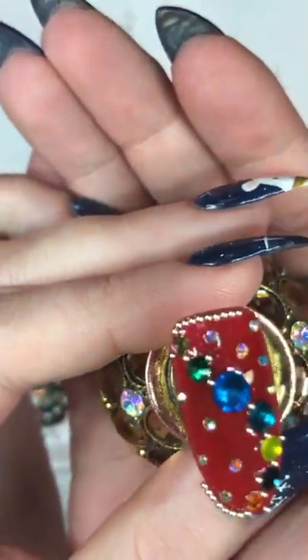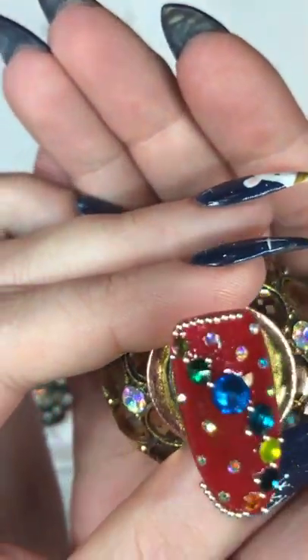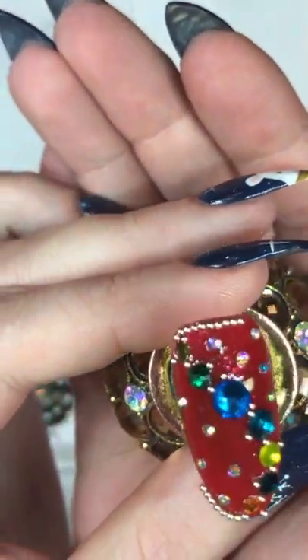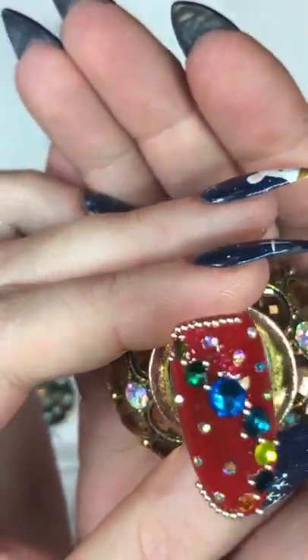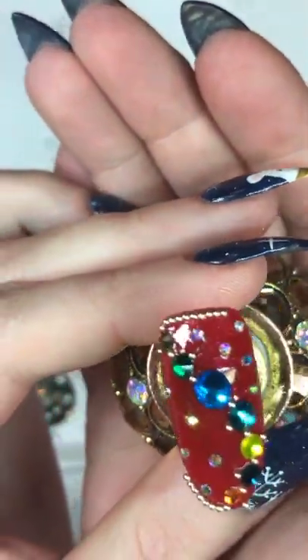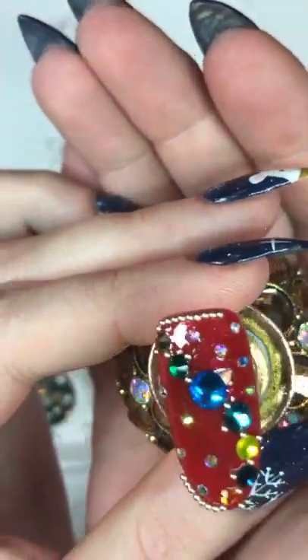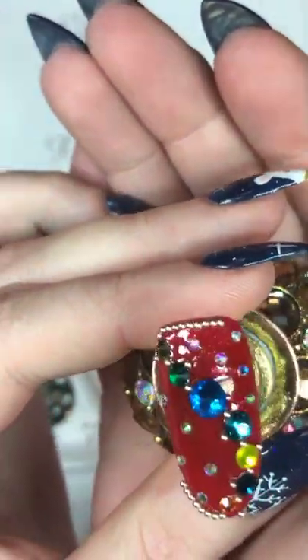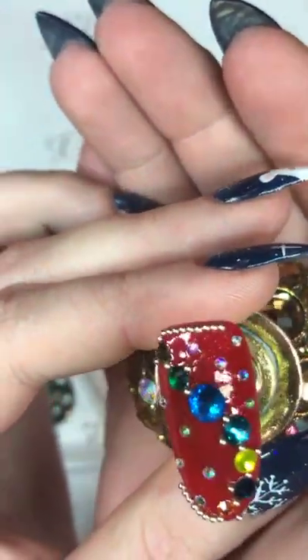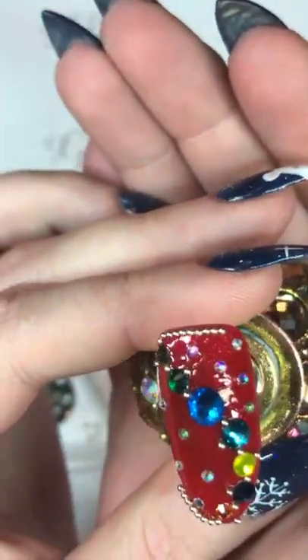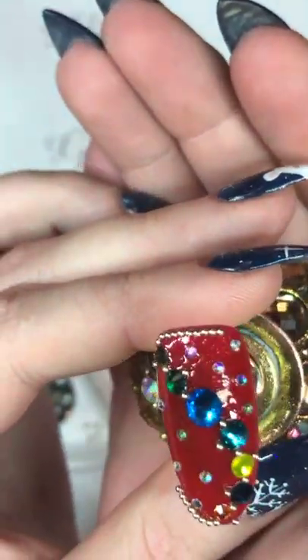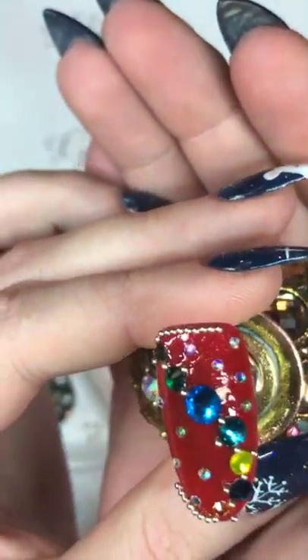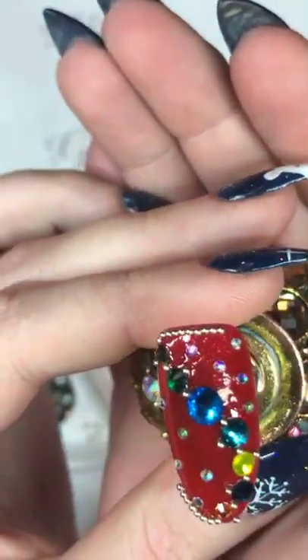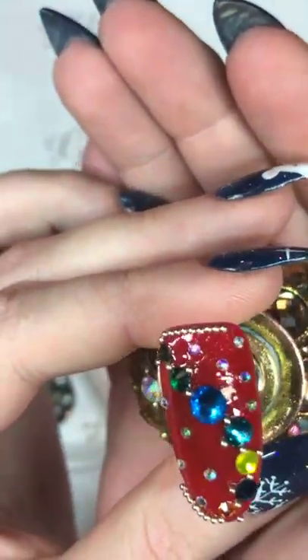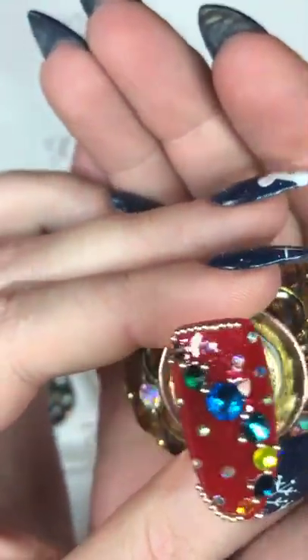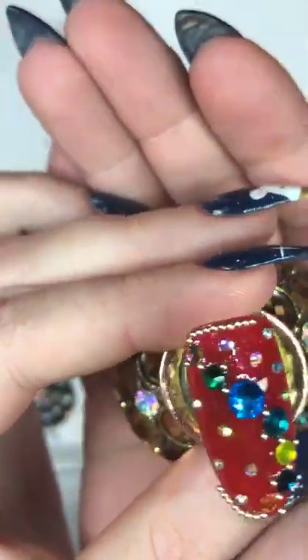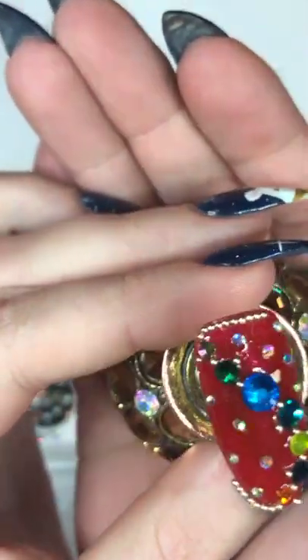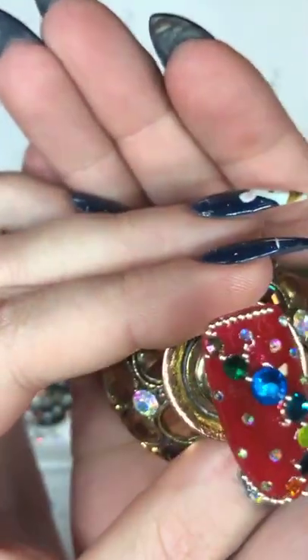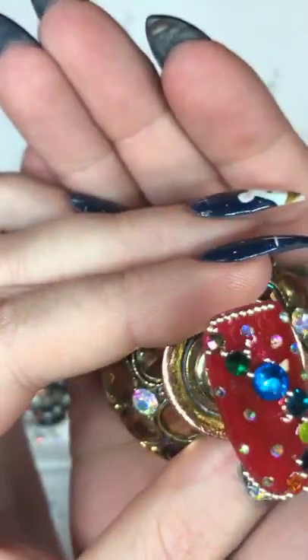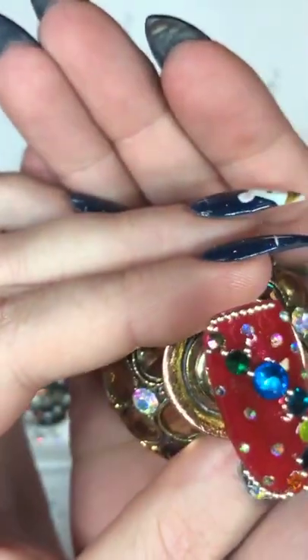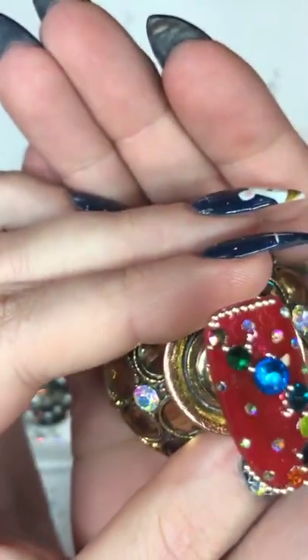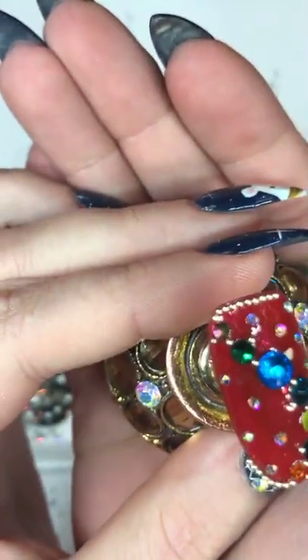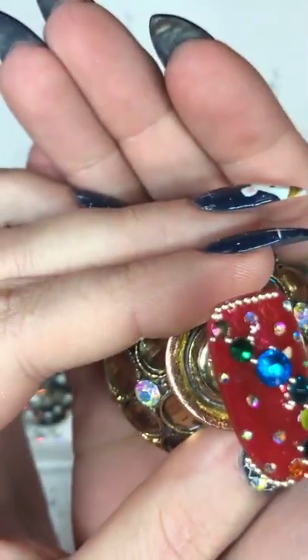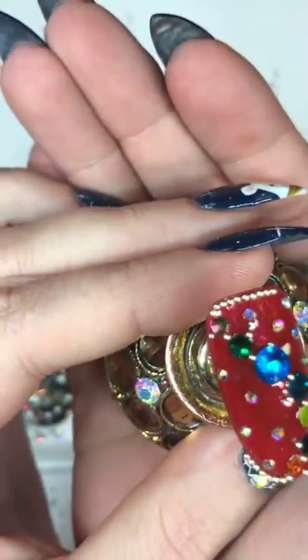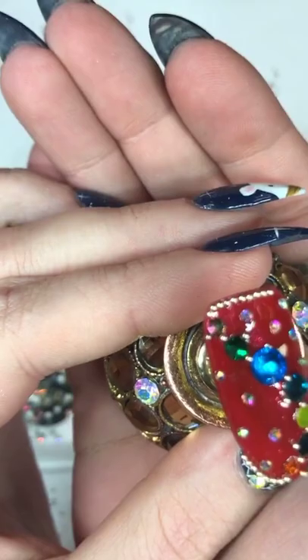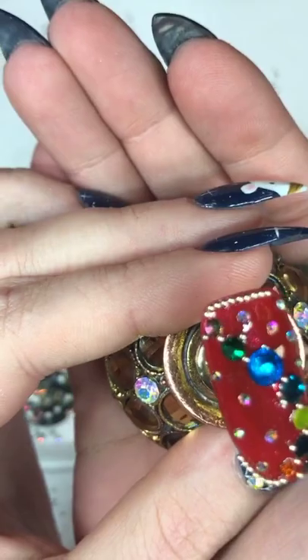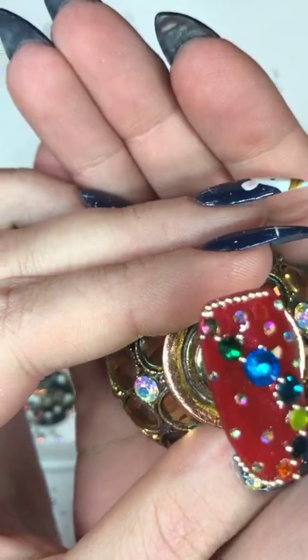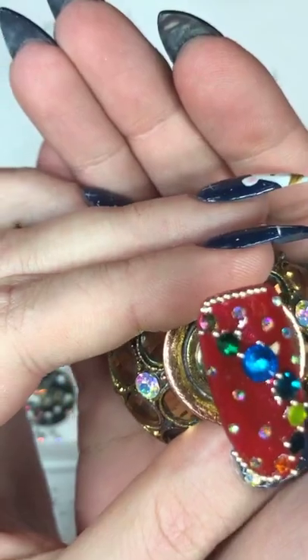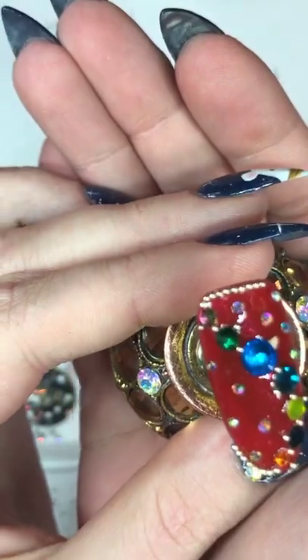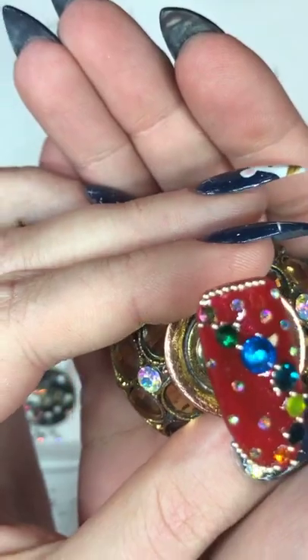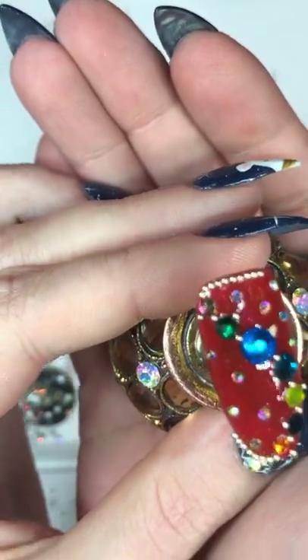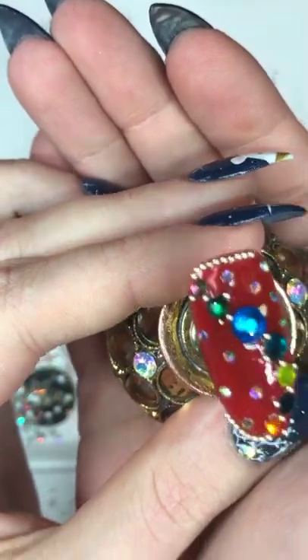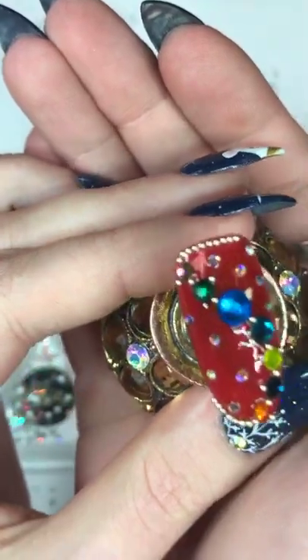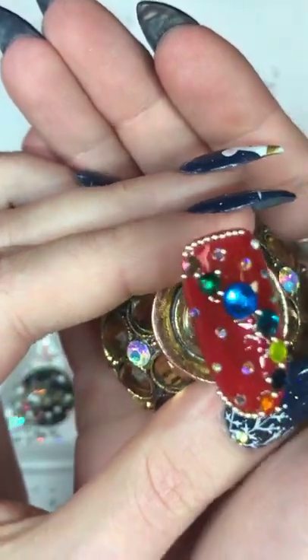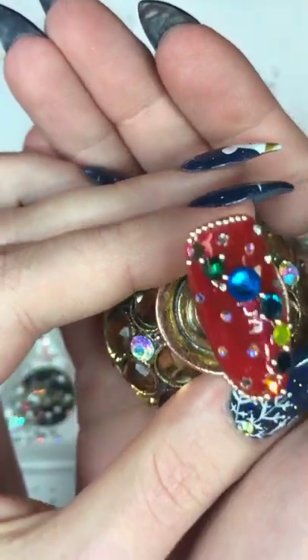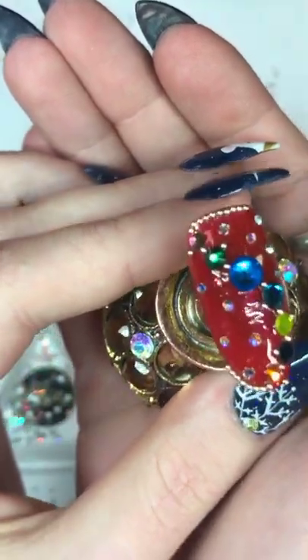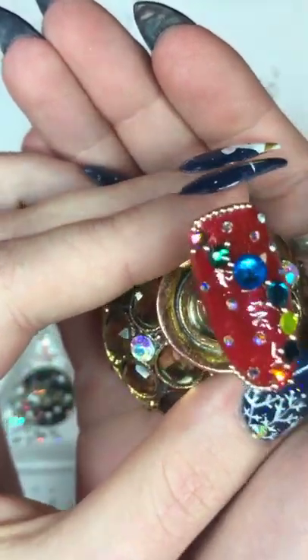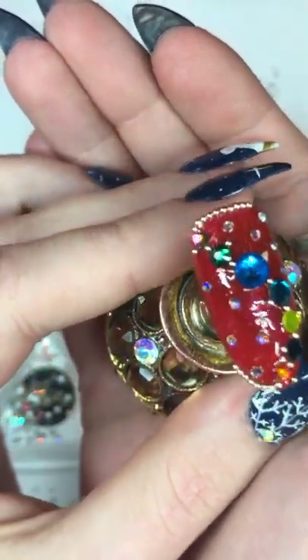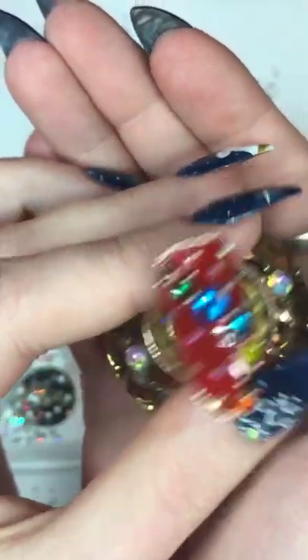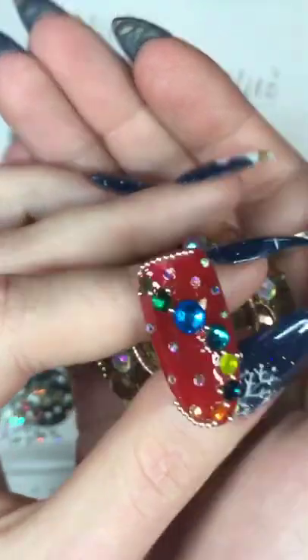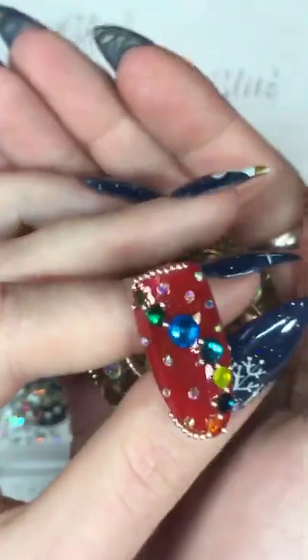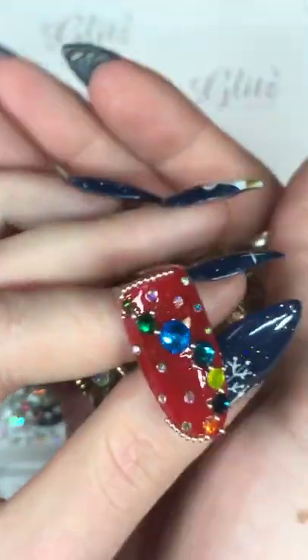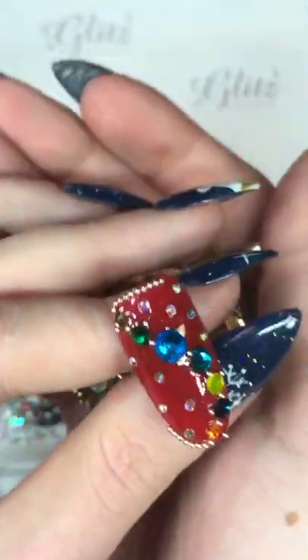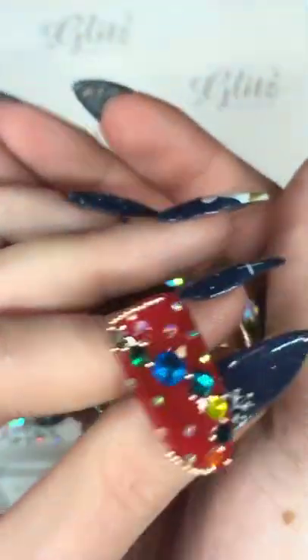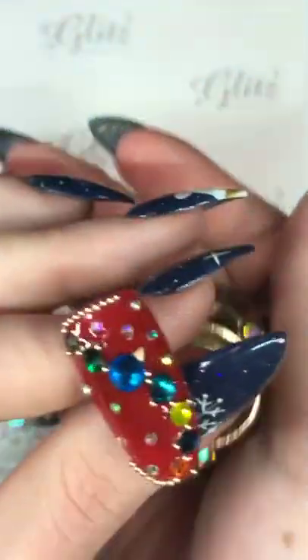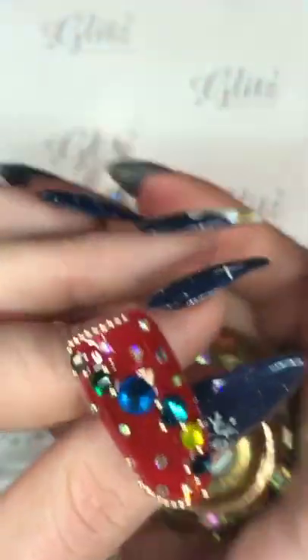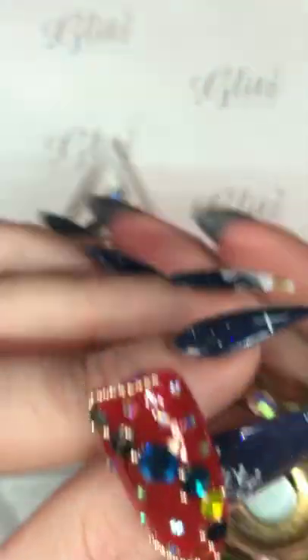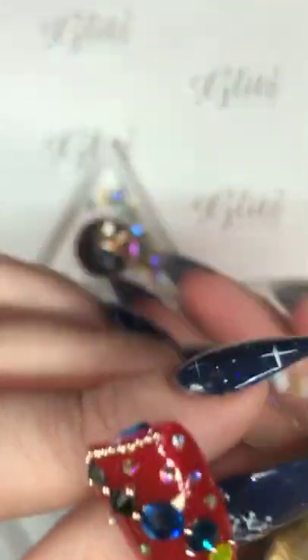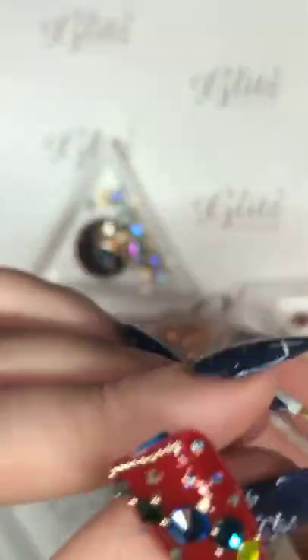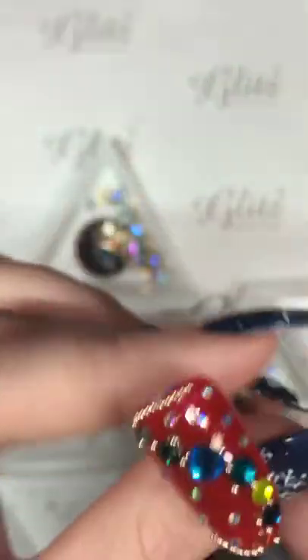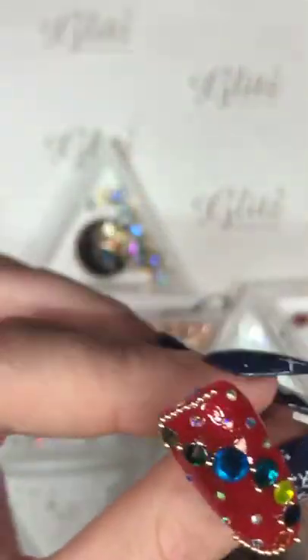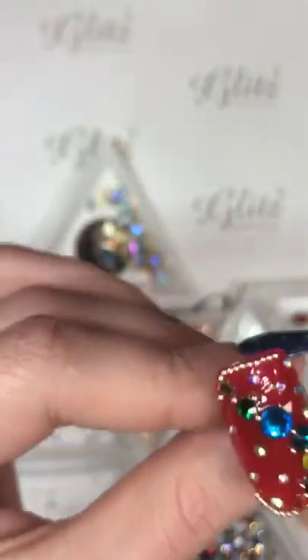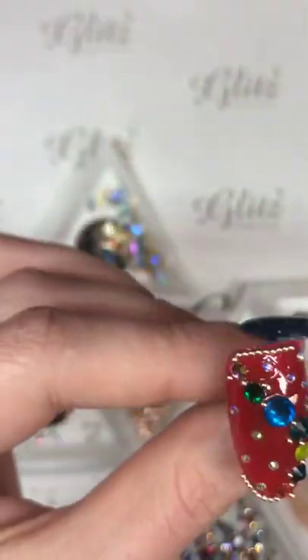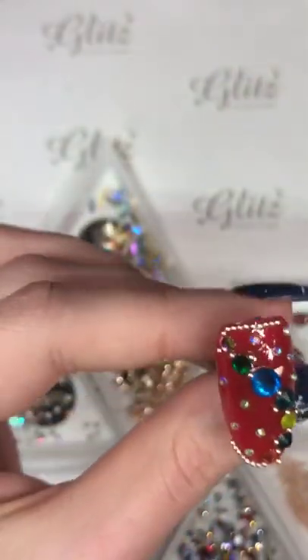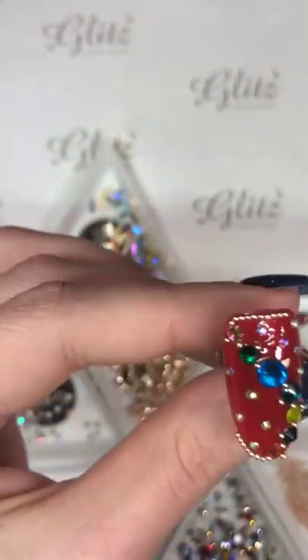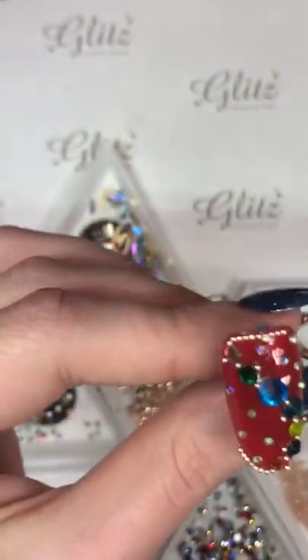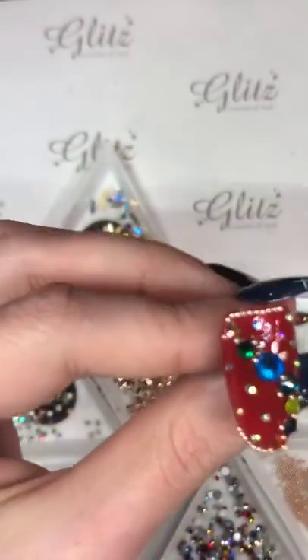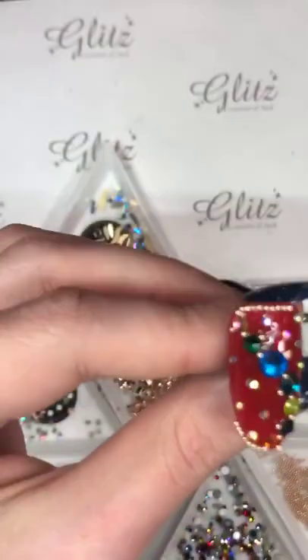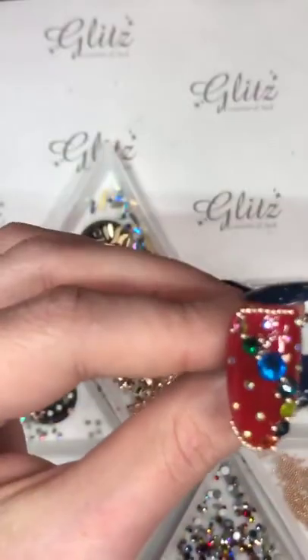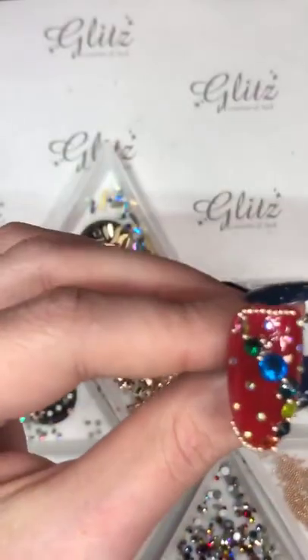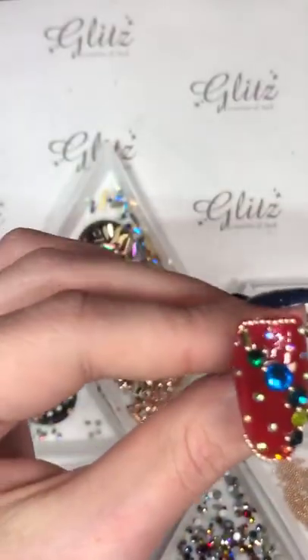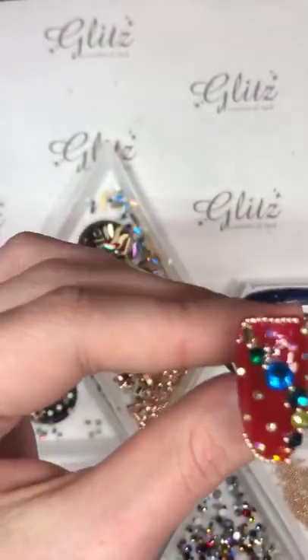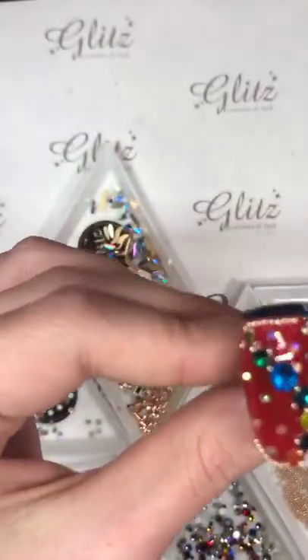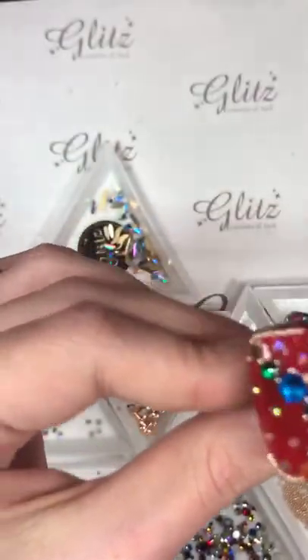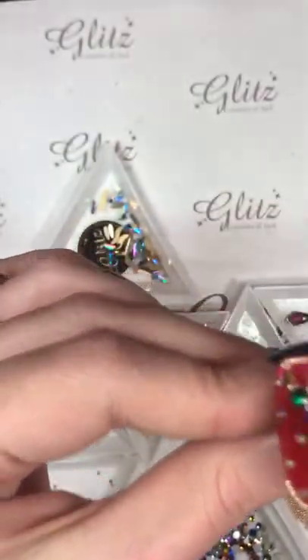Alright guys, this is it — going into the lamp. 60 seconds, that's all it needs. Just make sure that that's how long you cure it for.